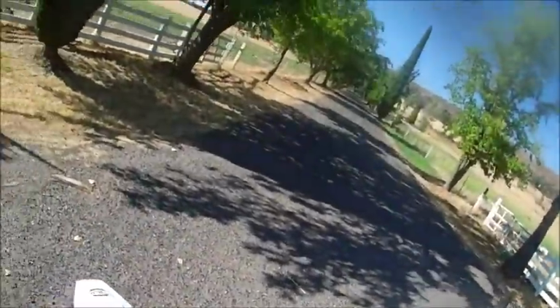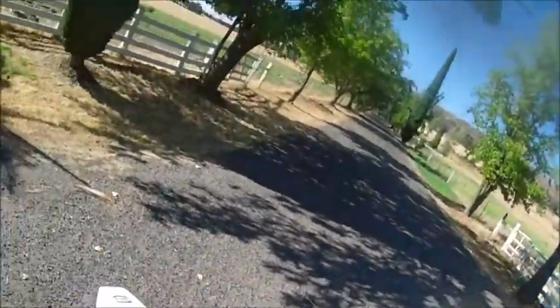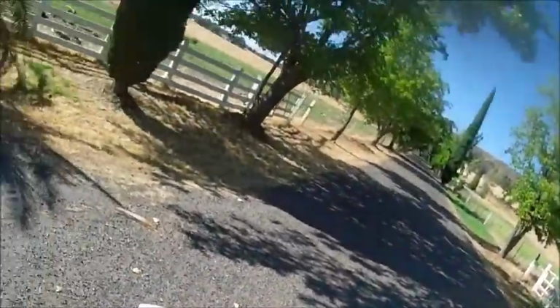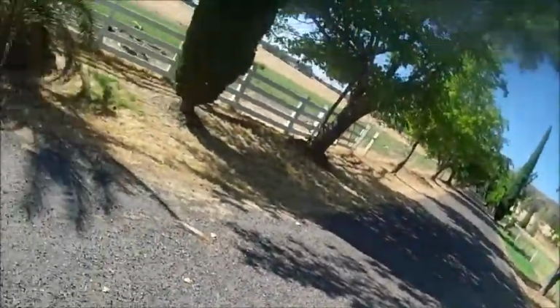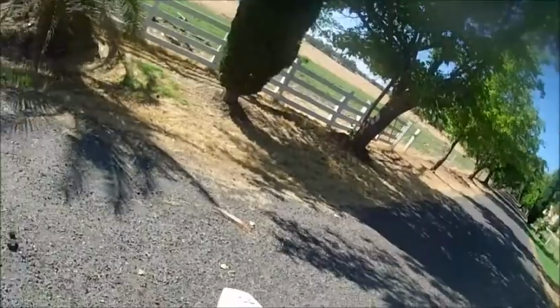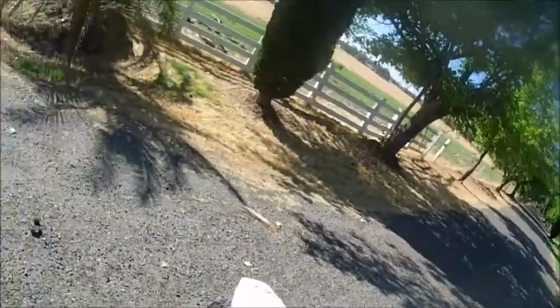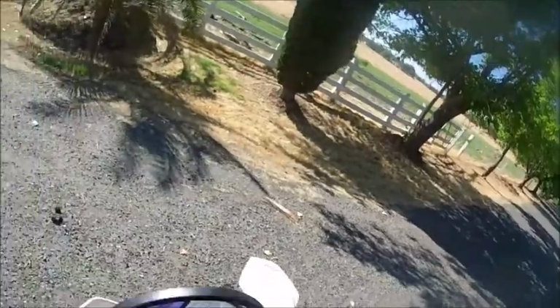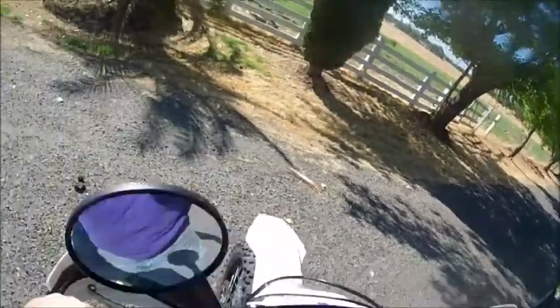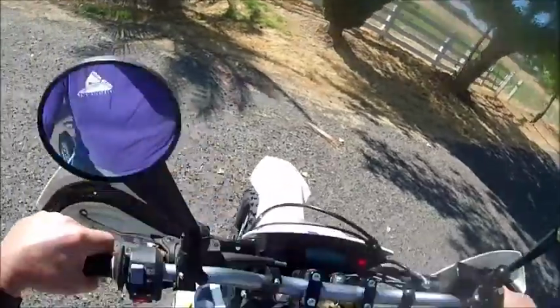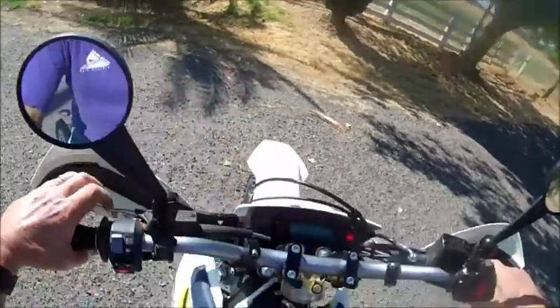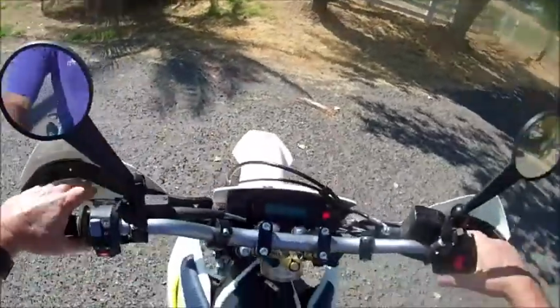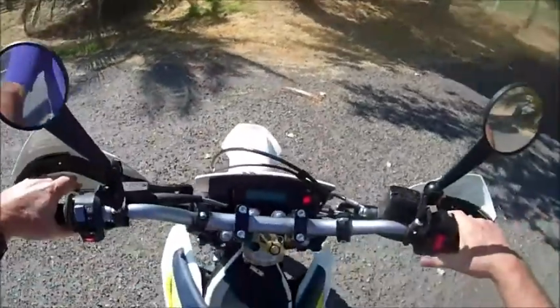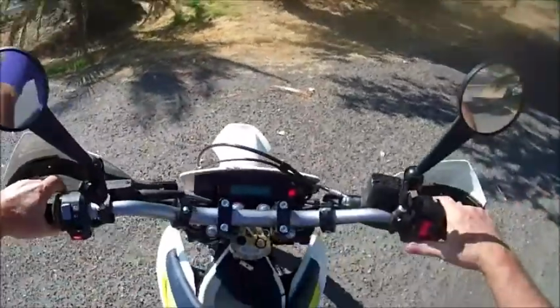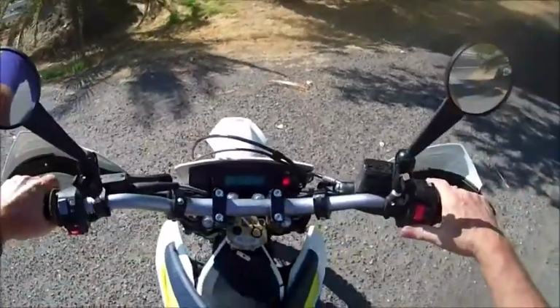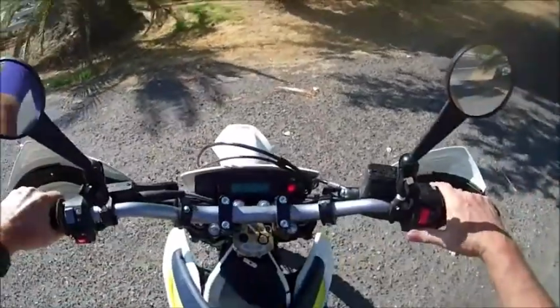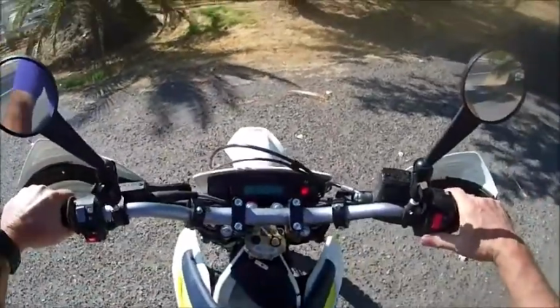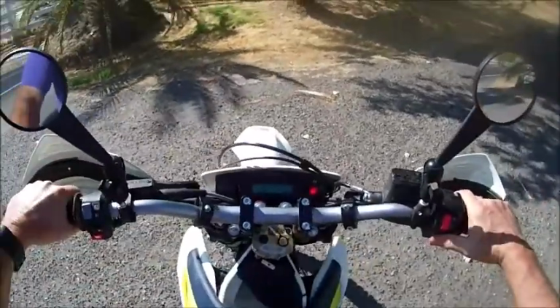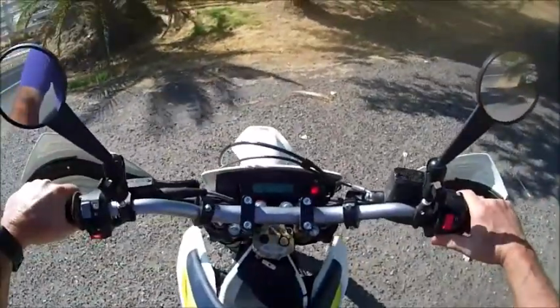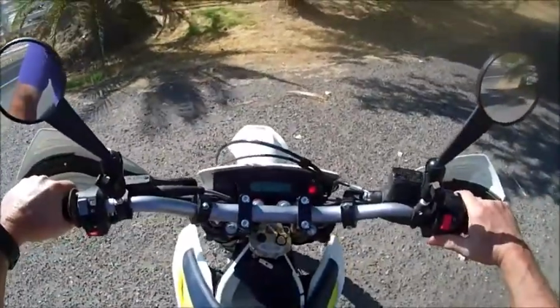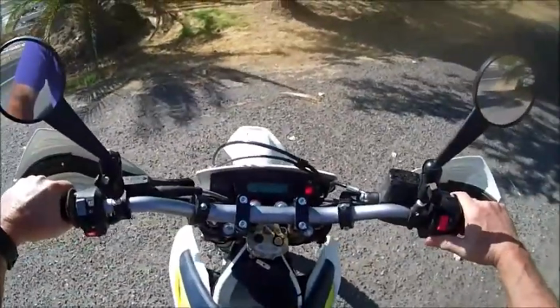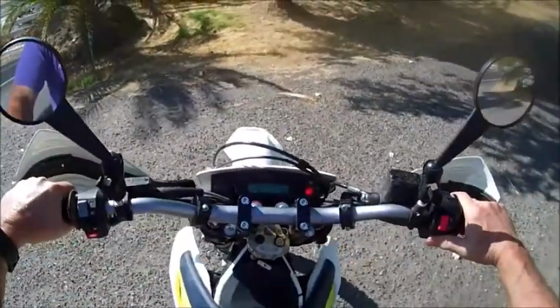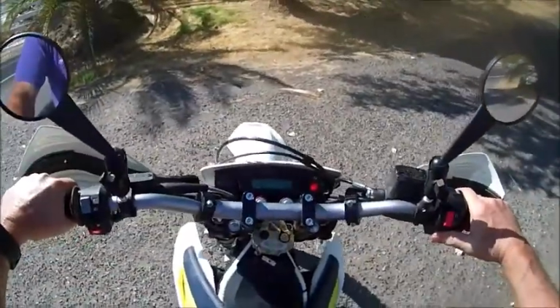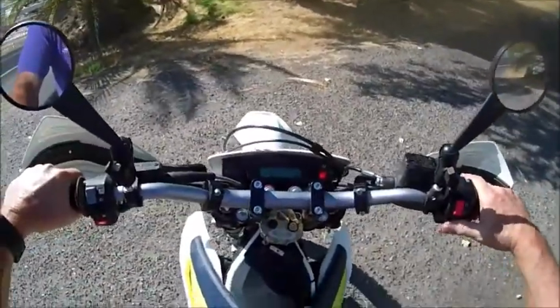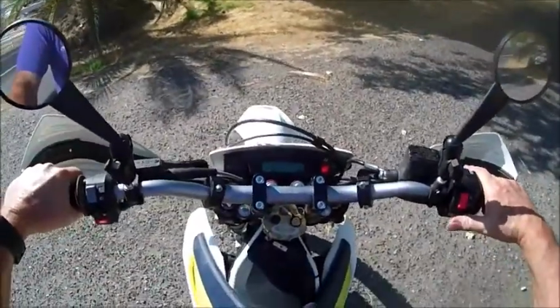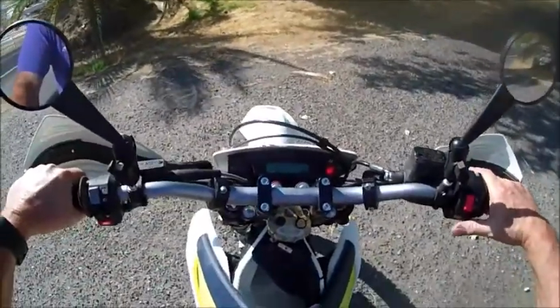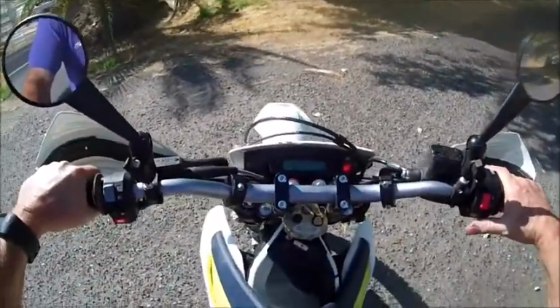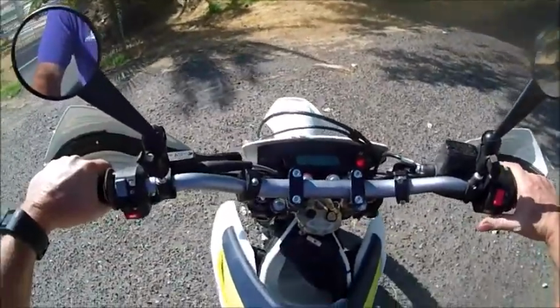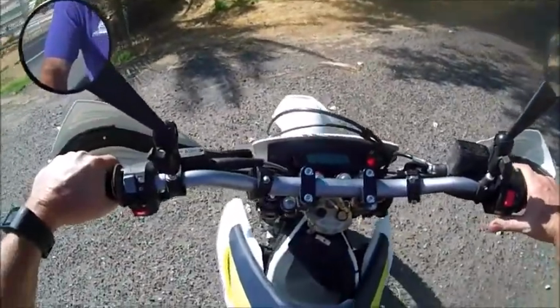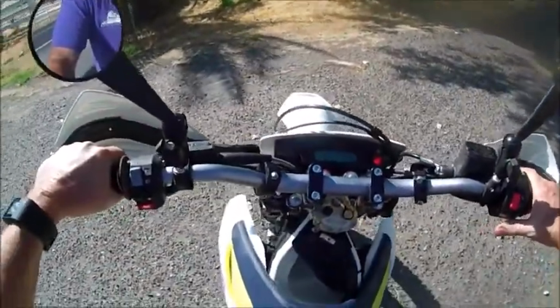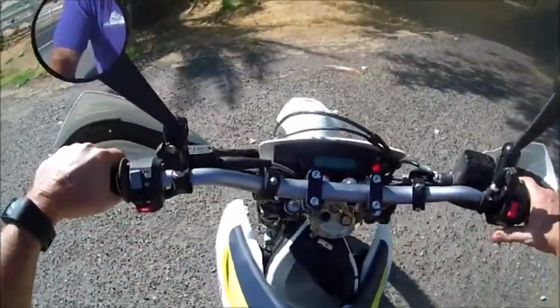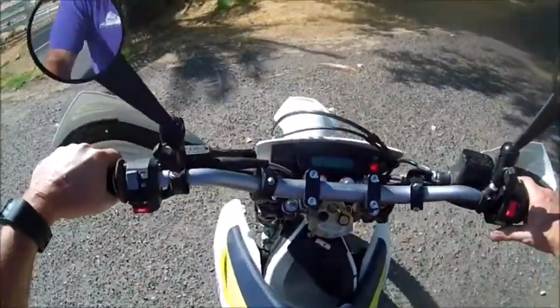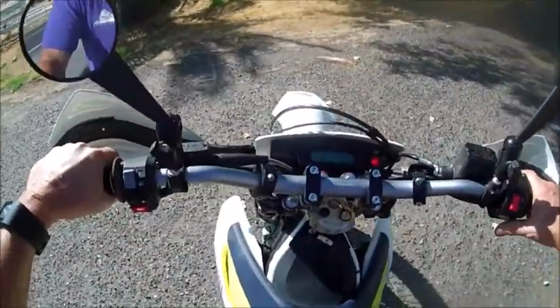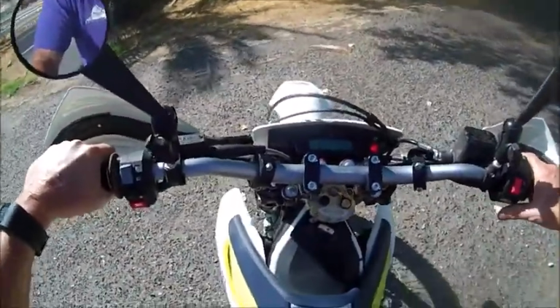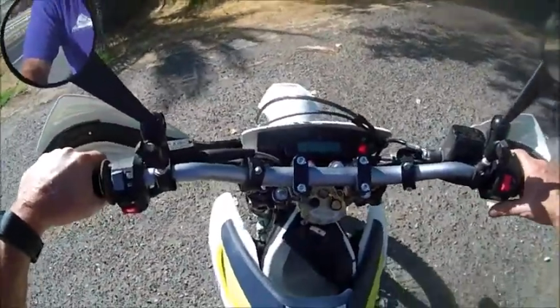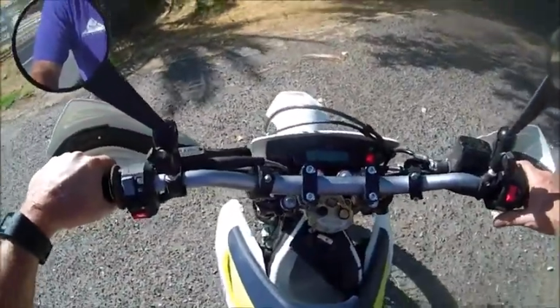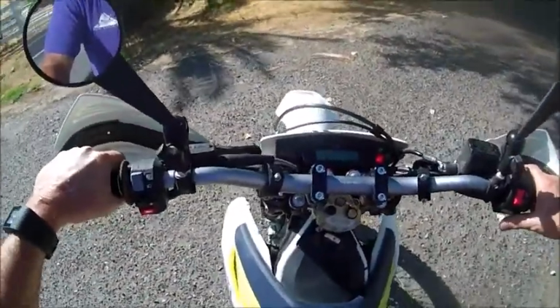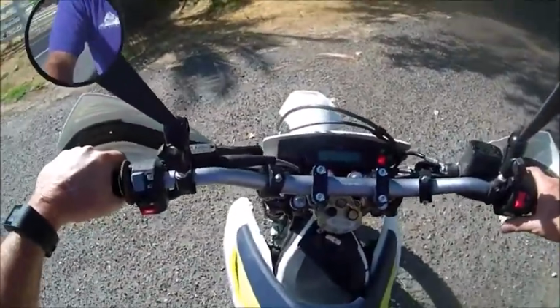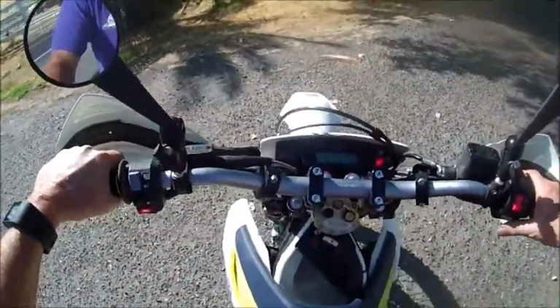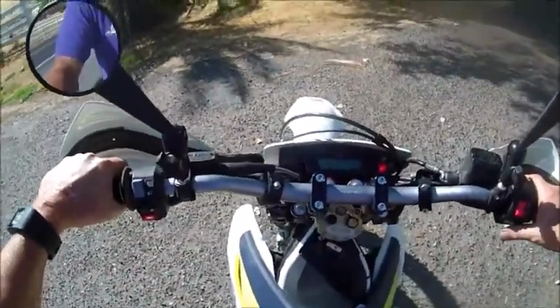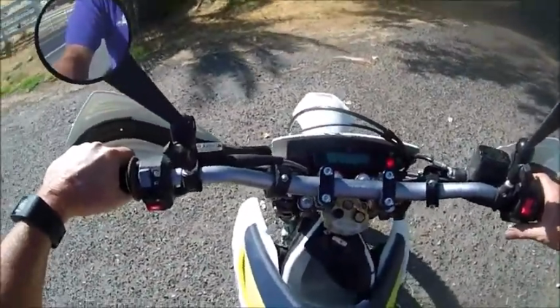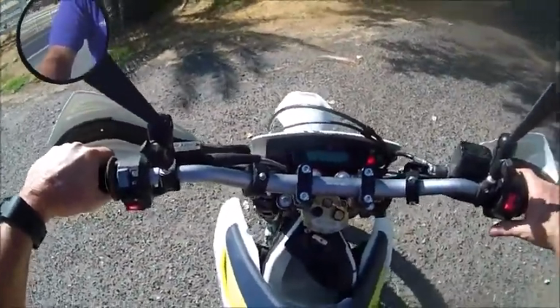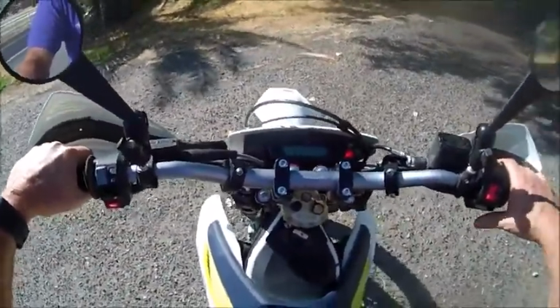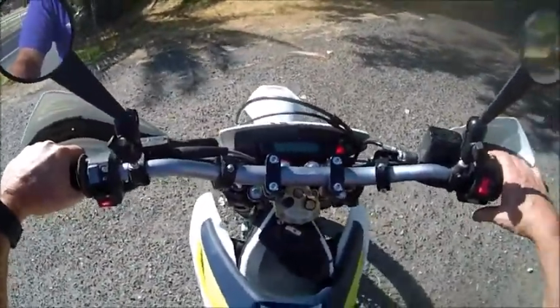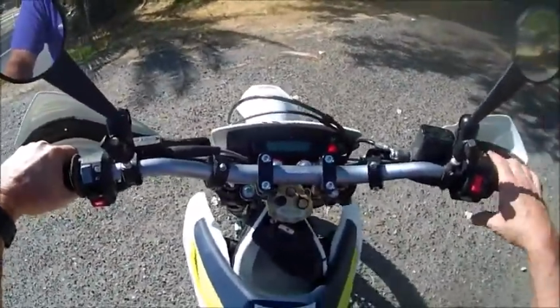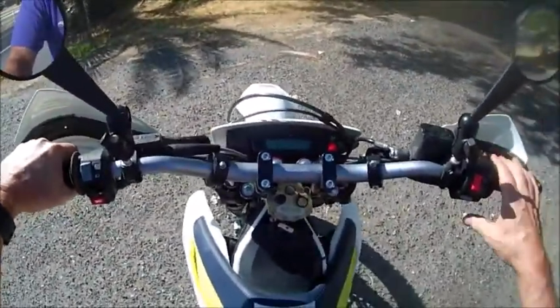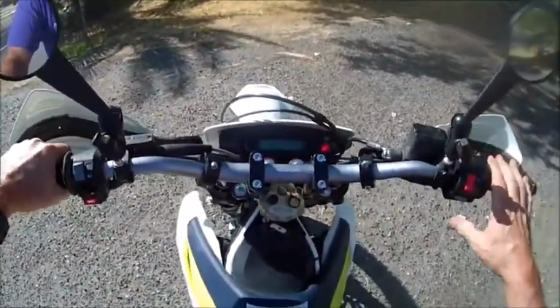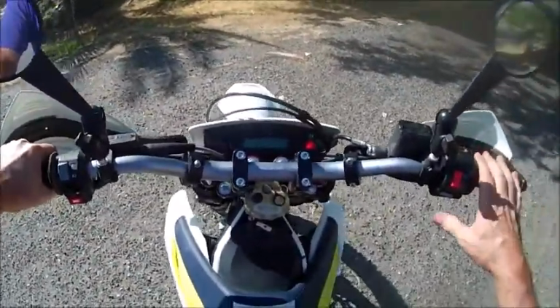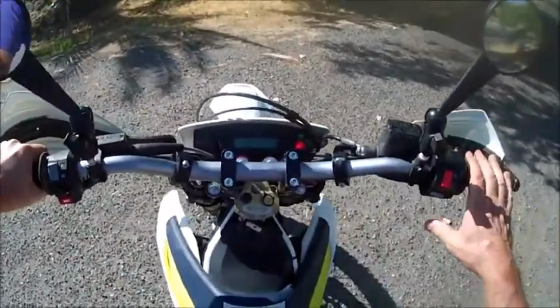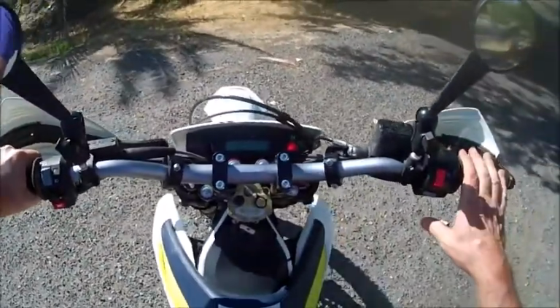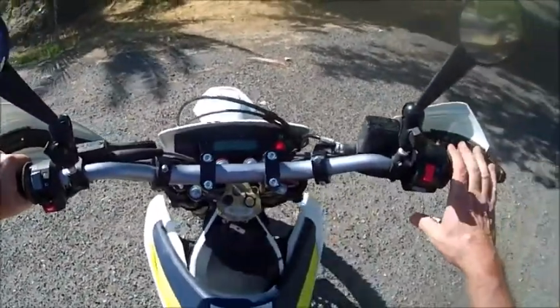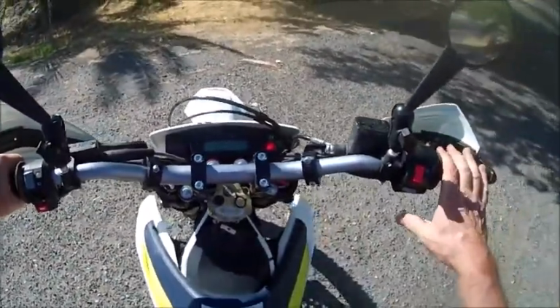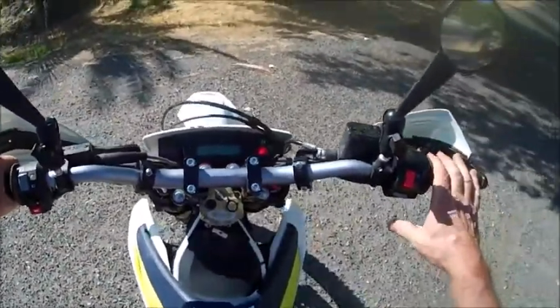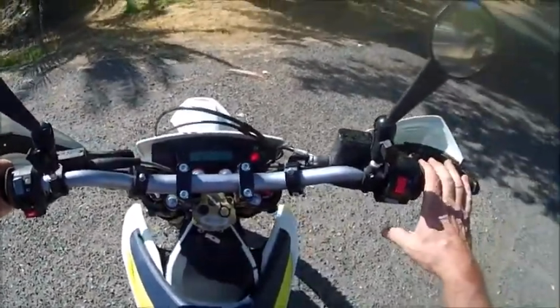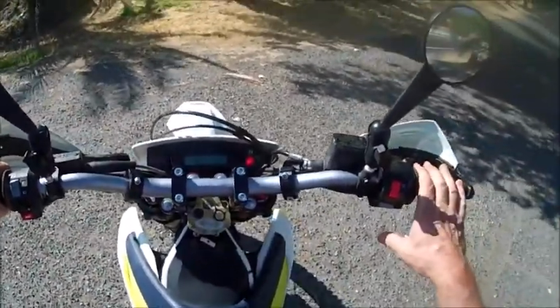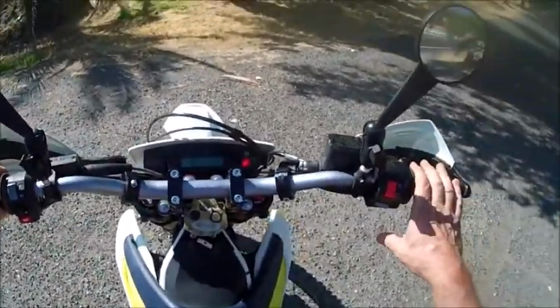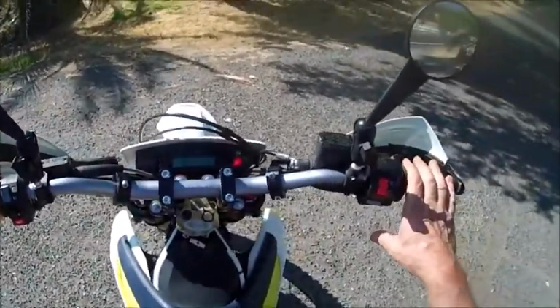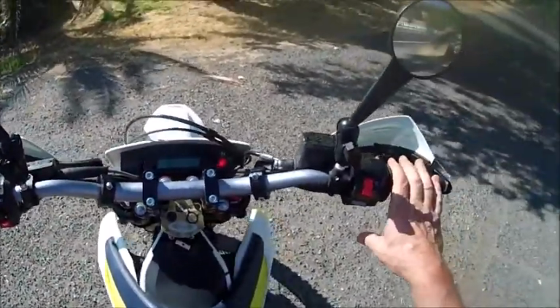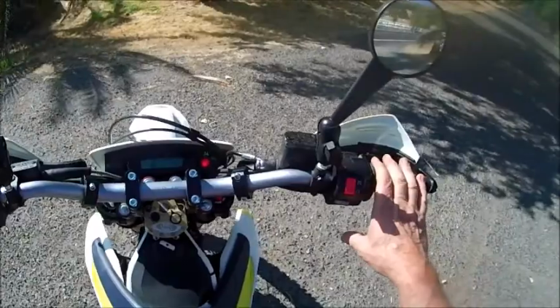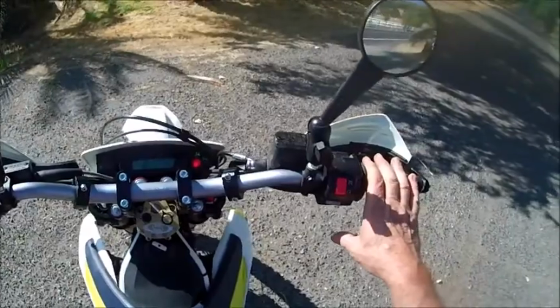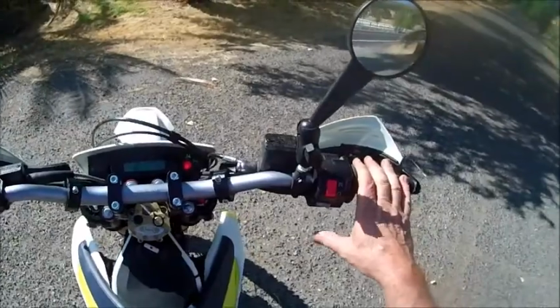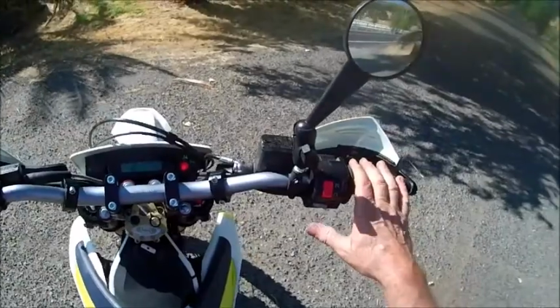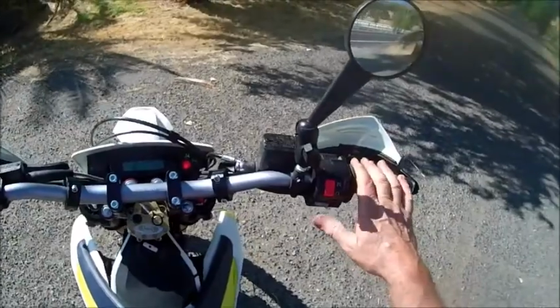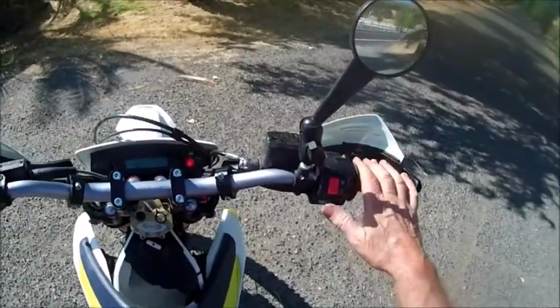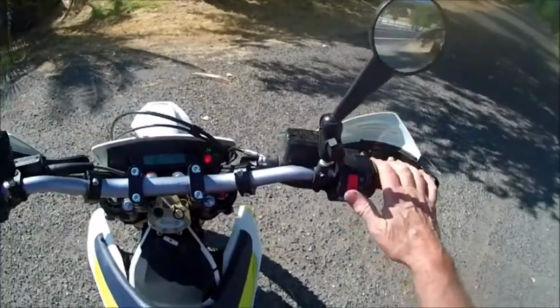I've made my point. Next, we'll go back and I'll take this tire apart and show you the insides and how this thing works.